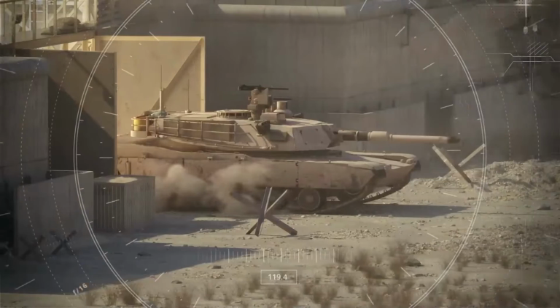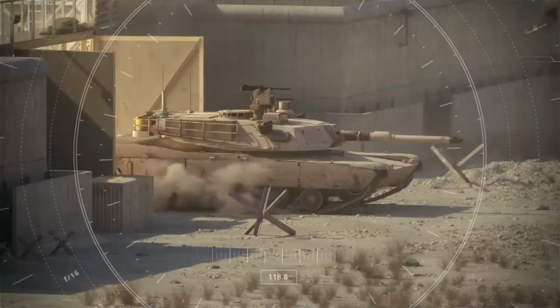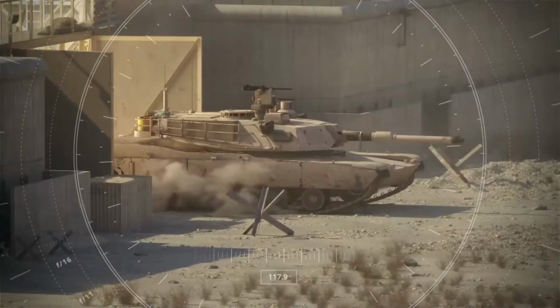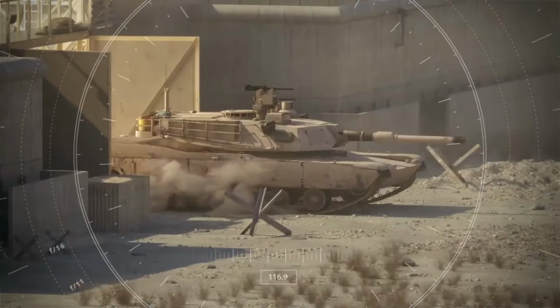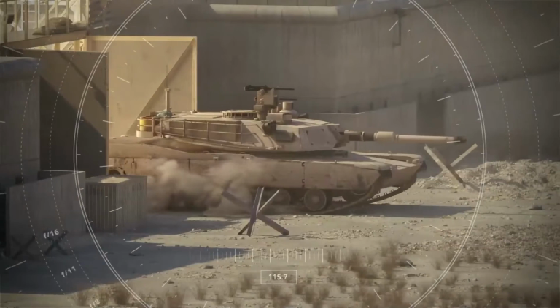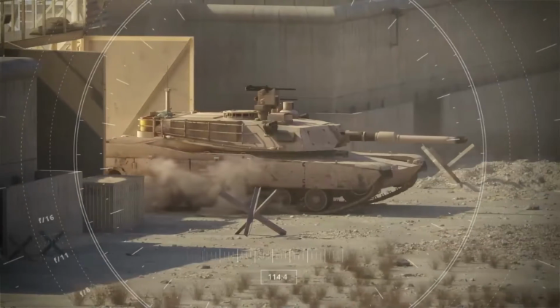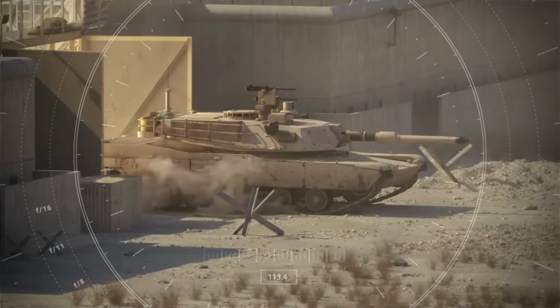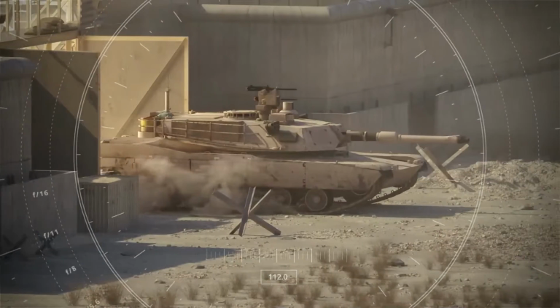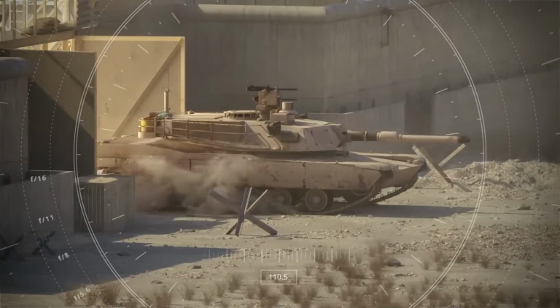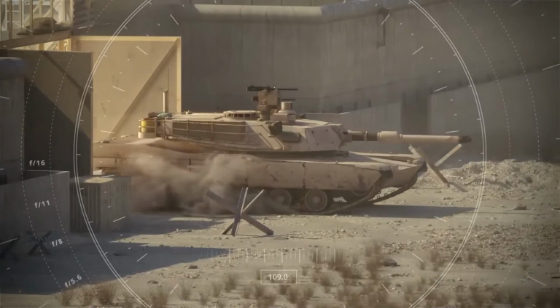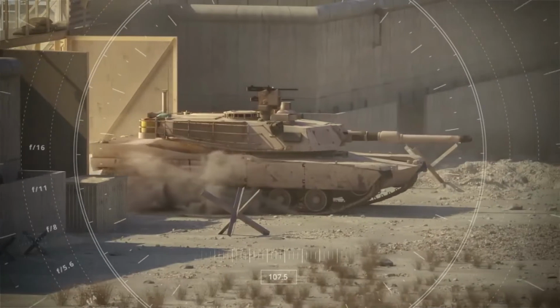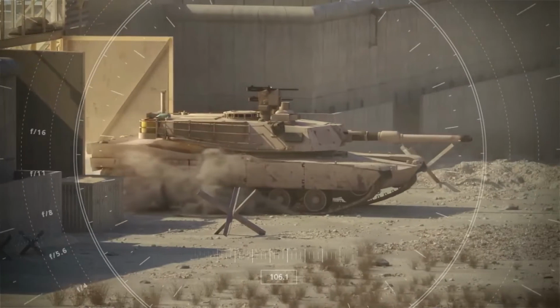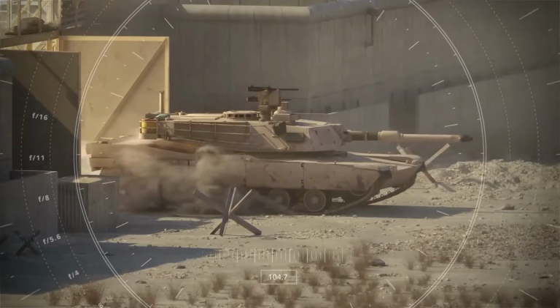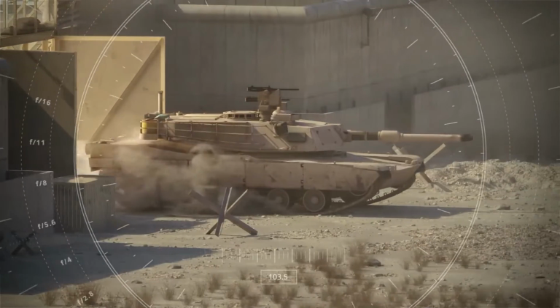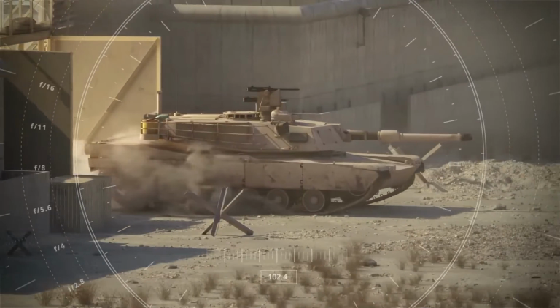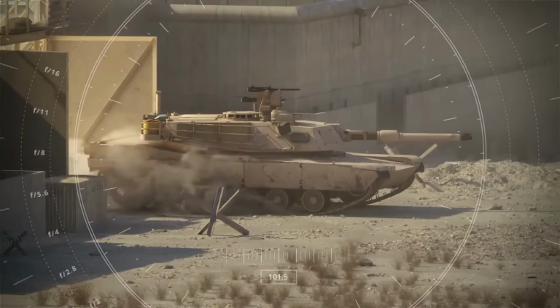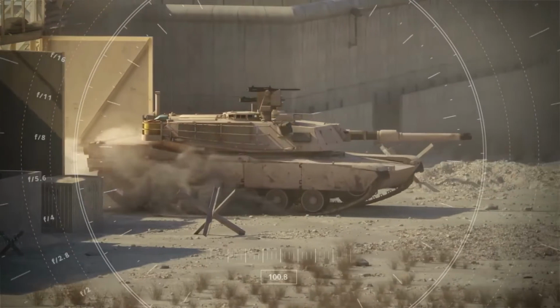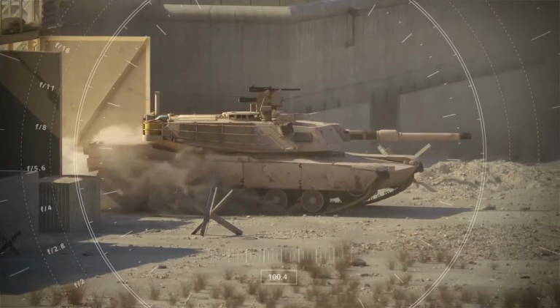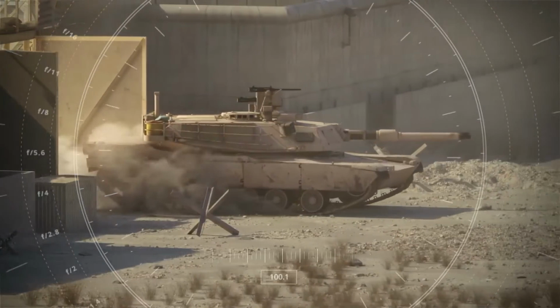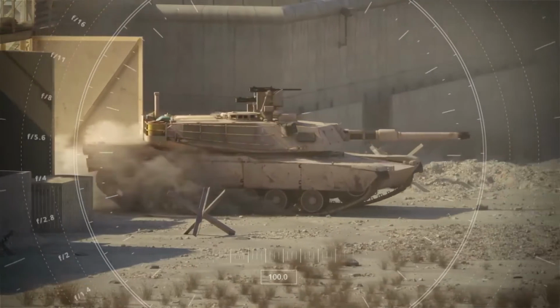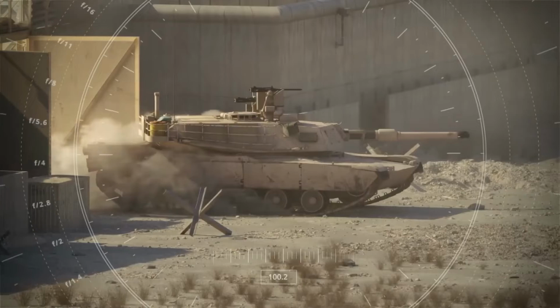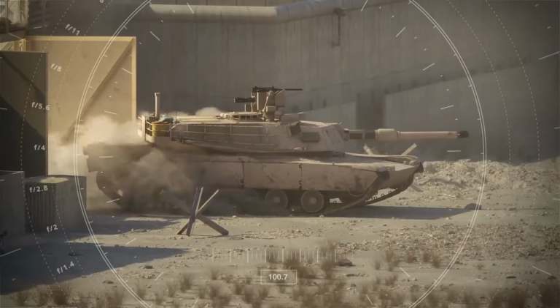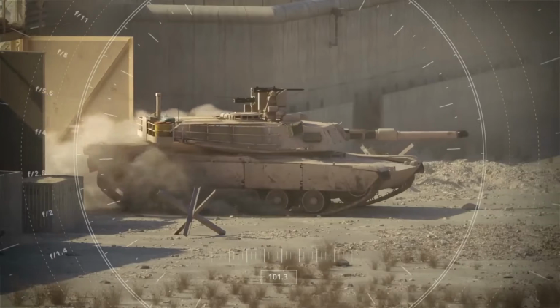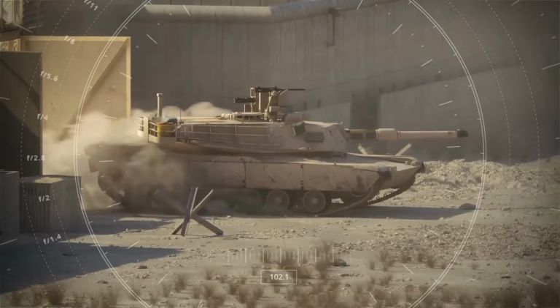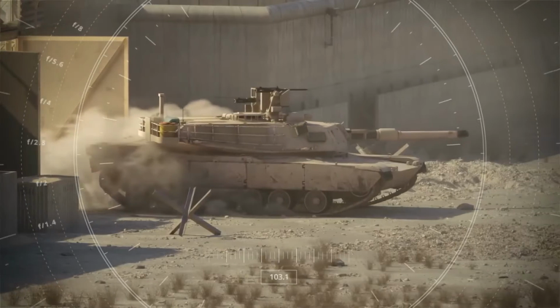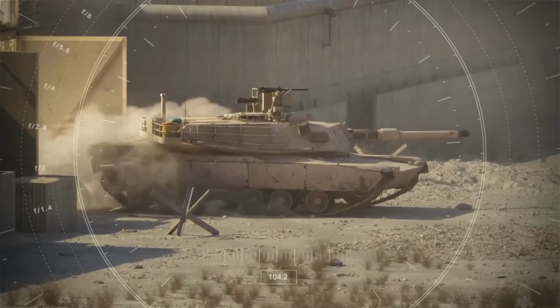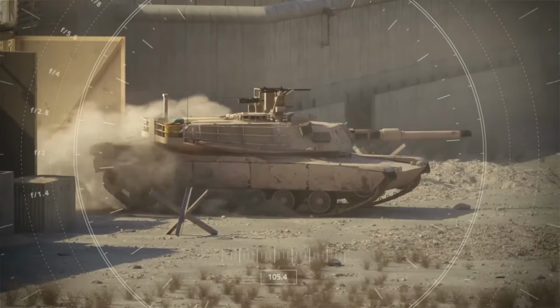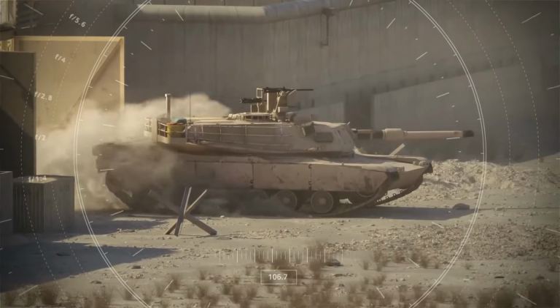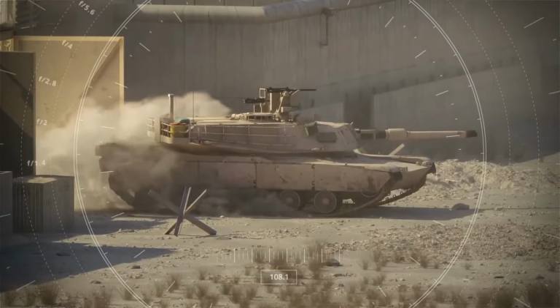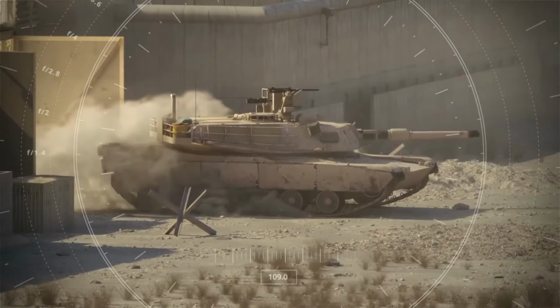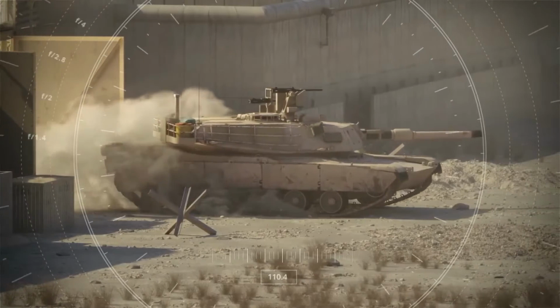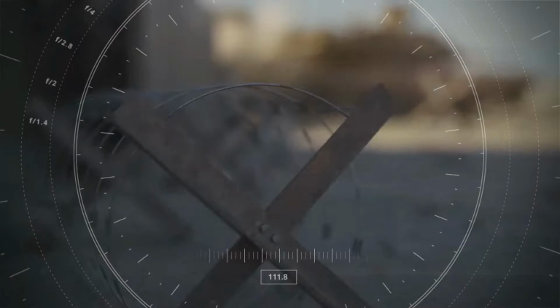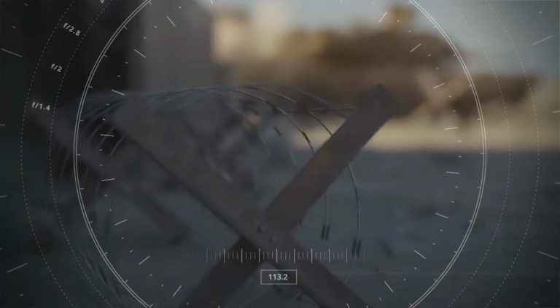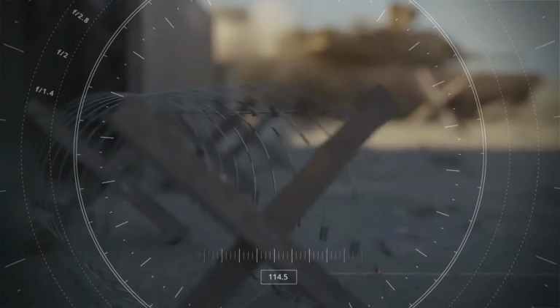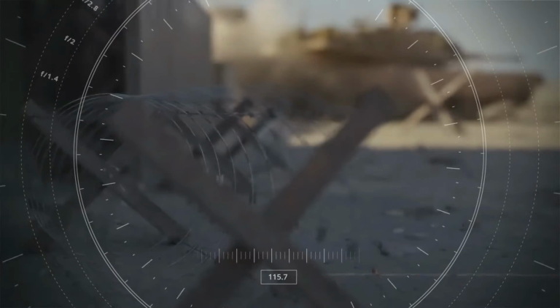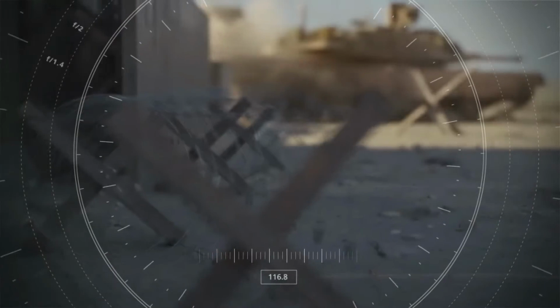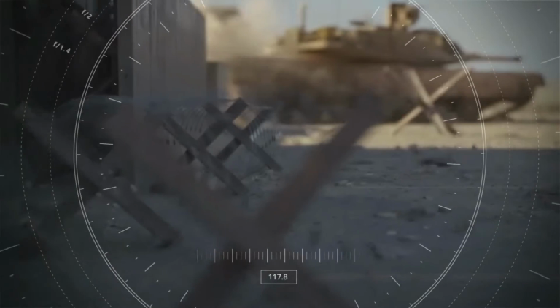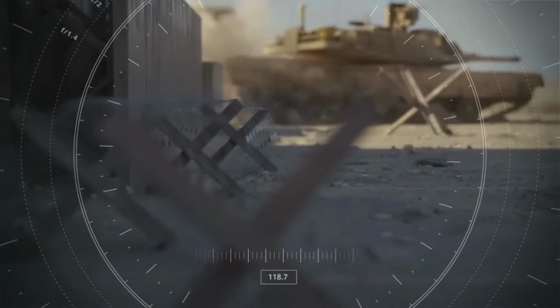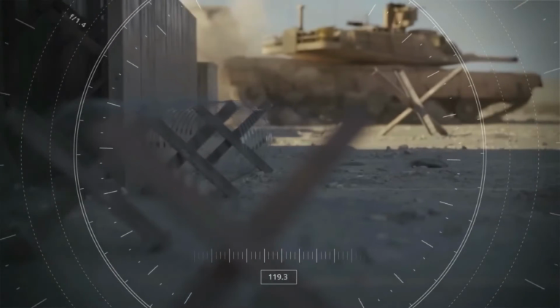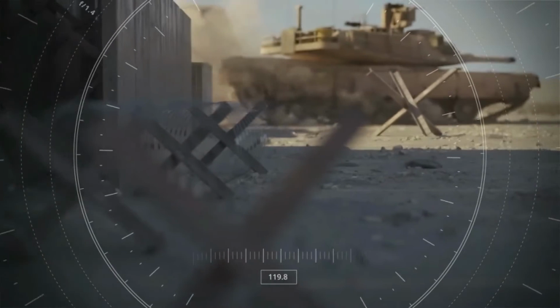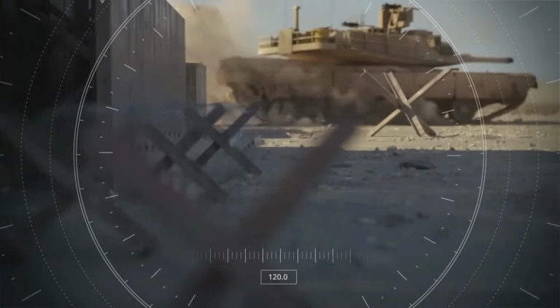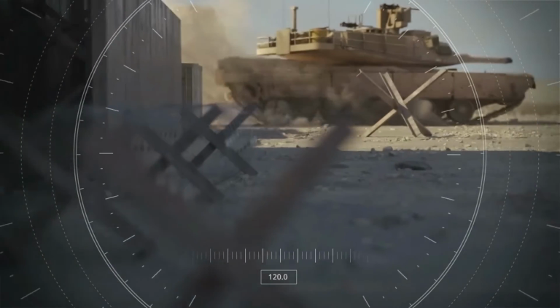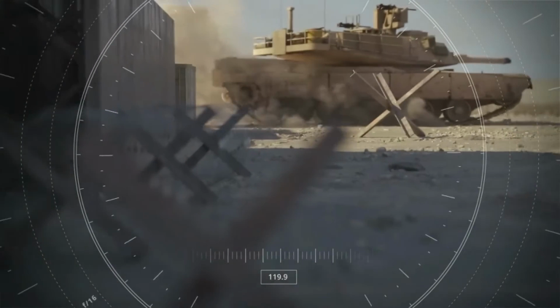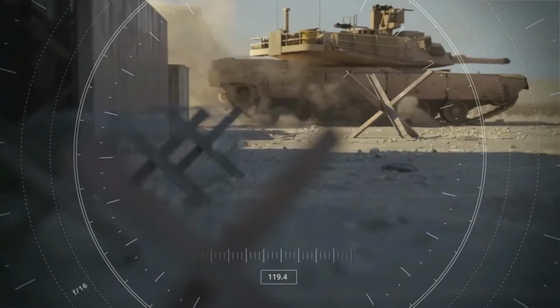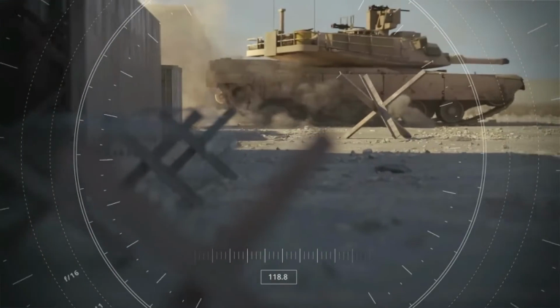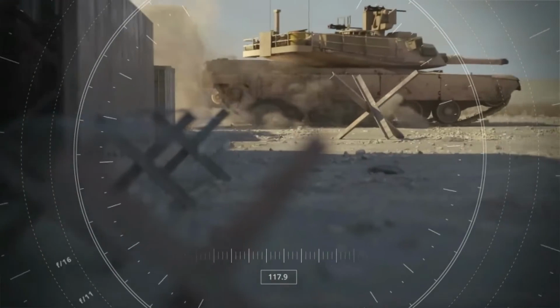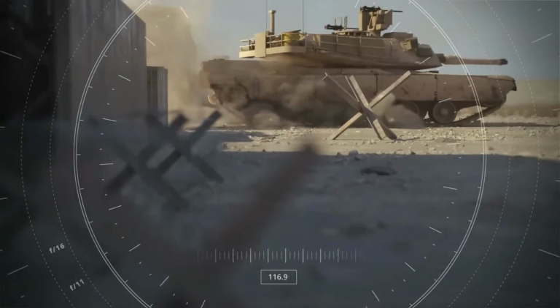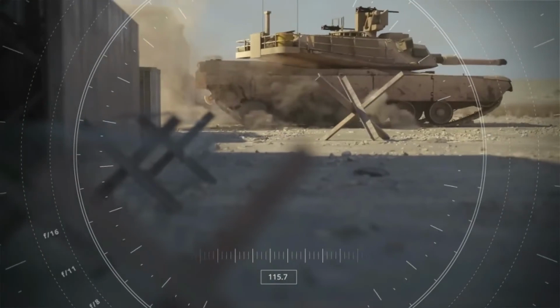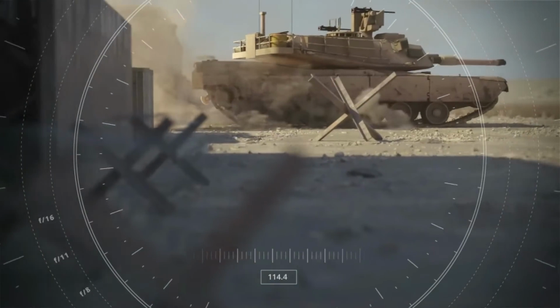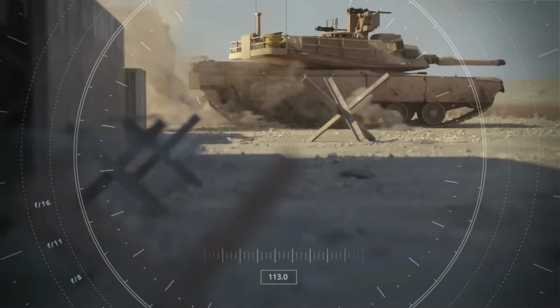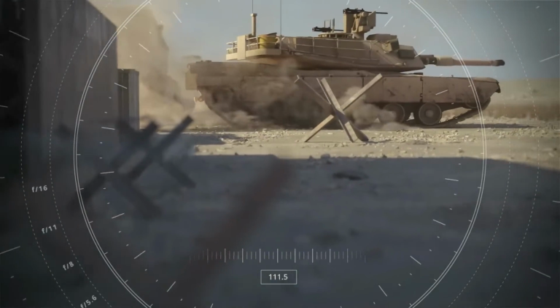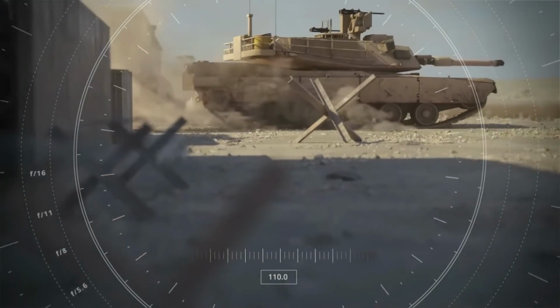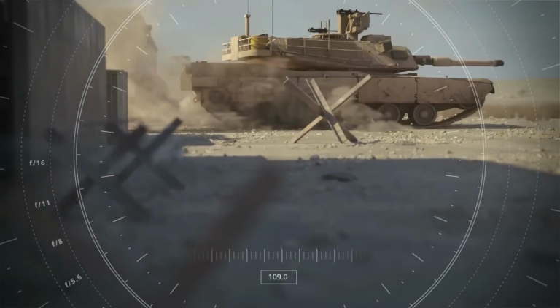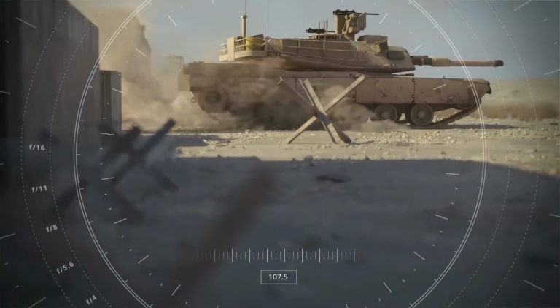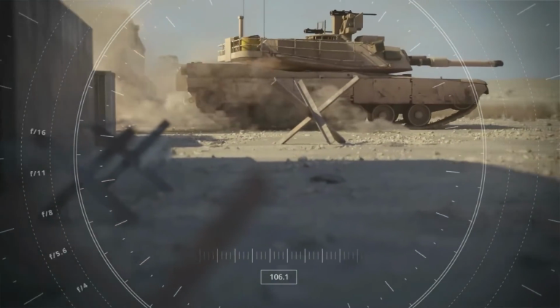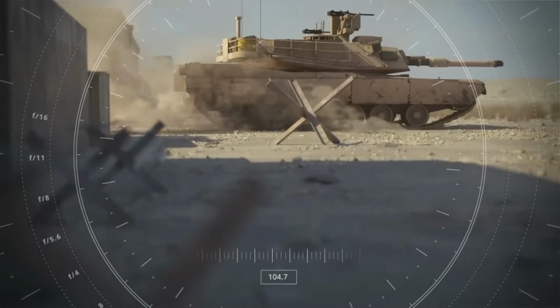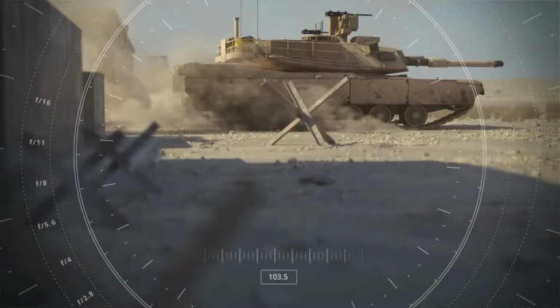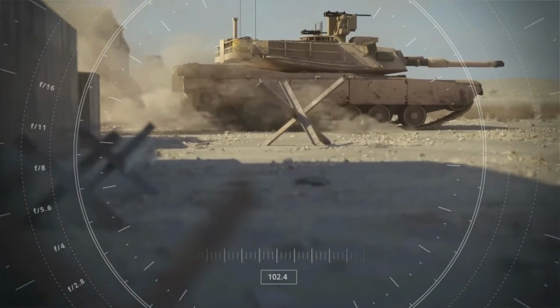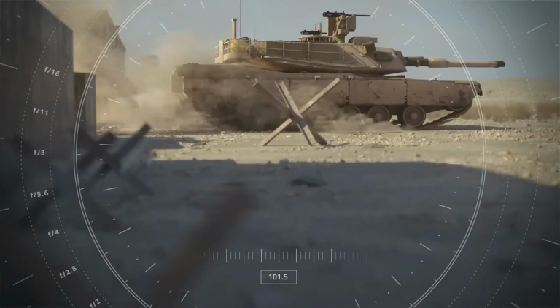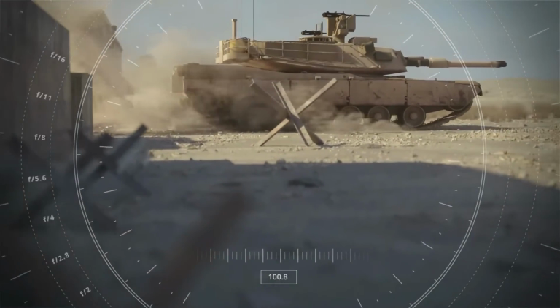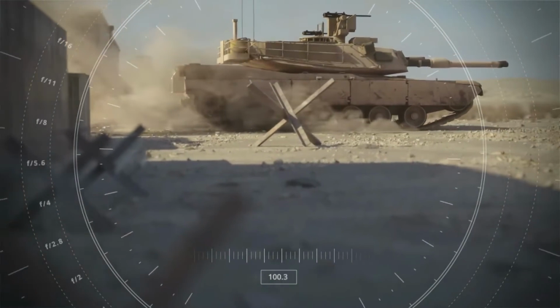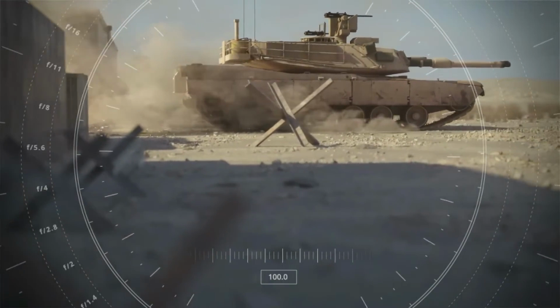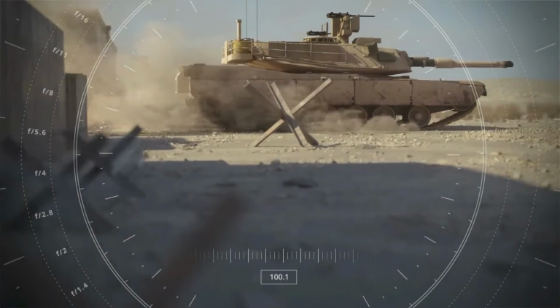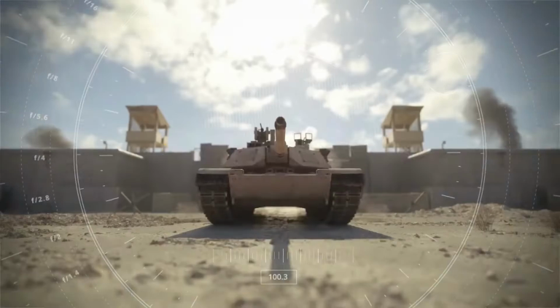Needless to say, the tank is quite popular, and this video will show you why the M1 Abrams is such a revered machine.